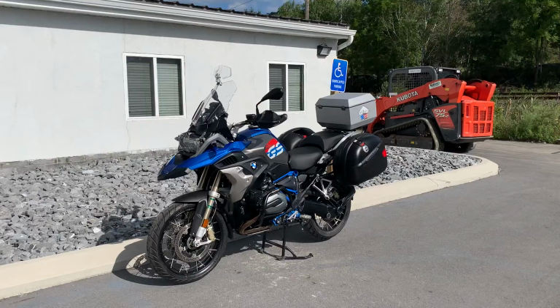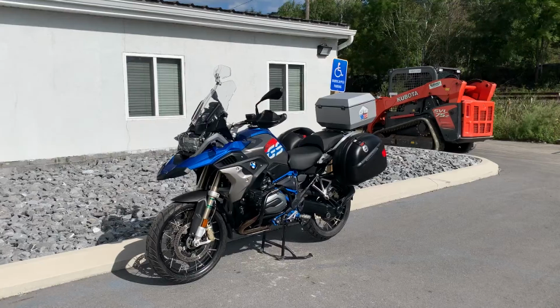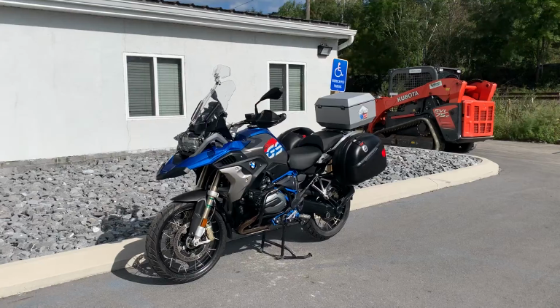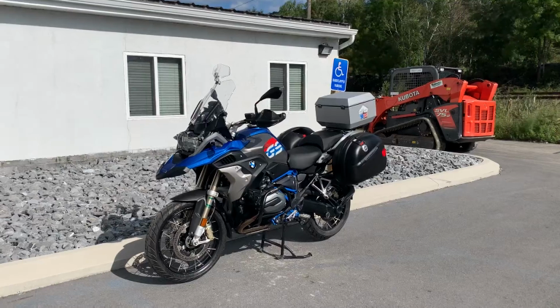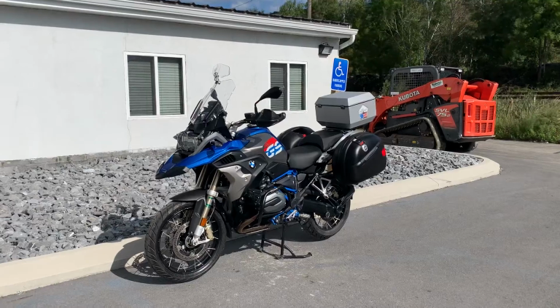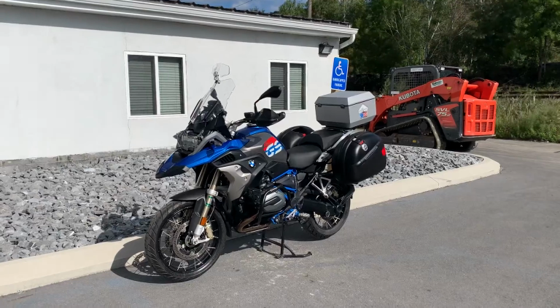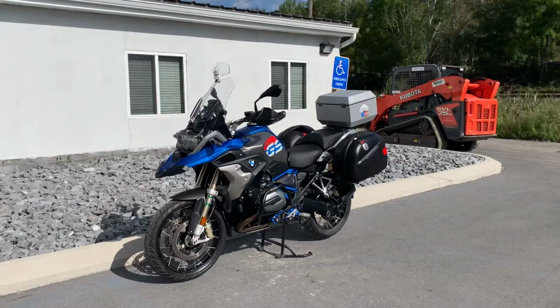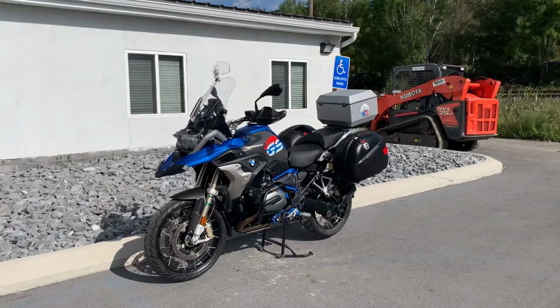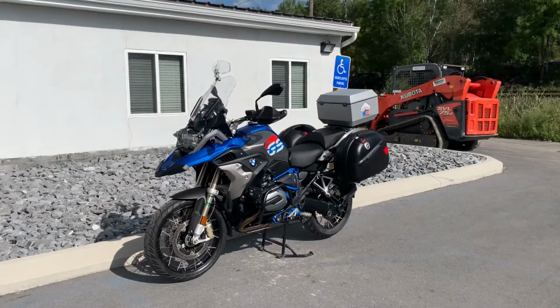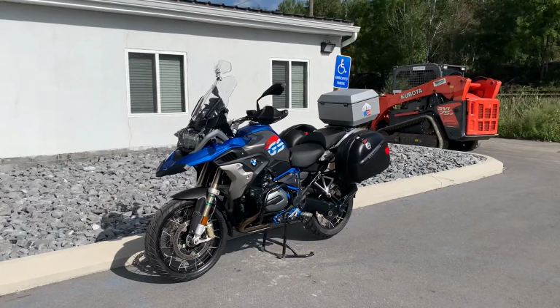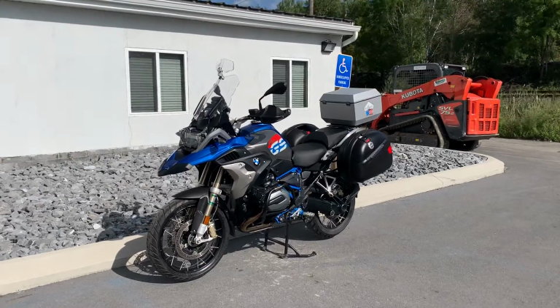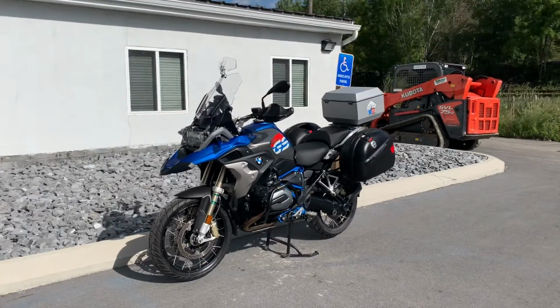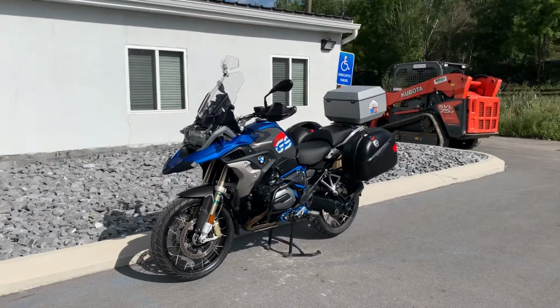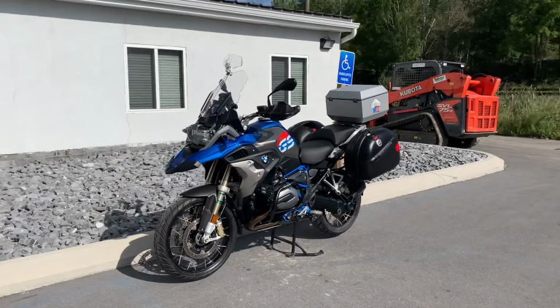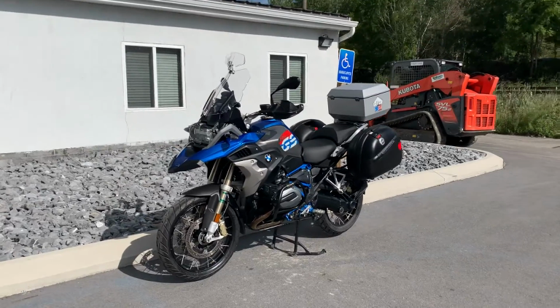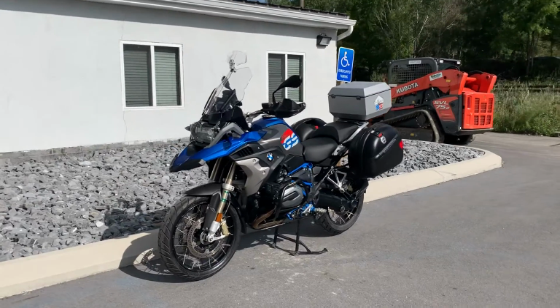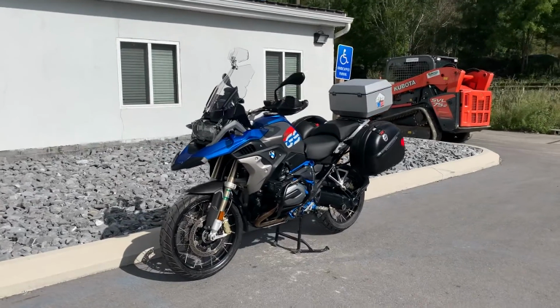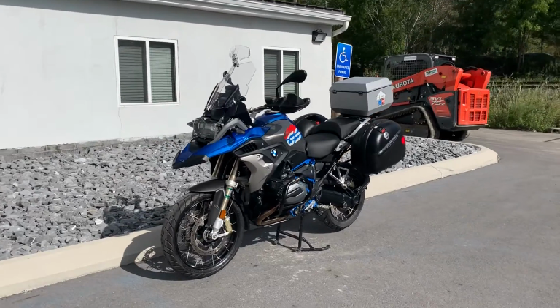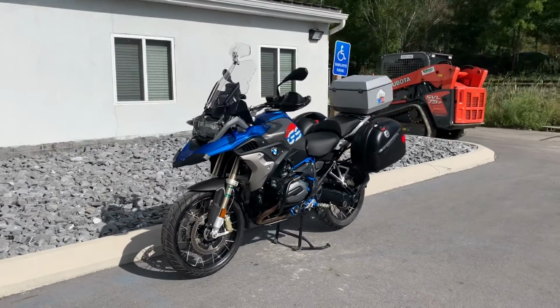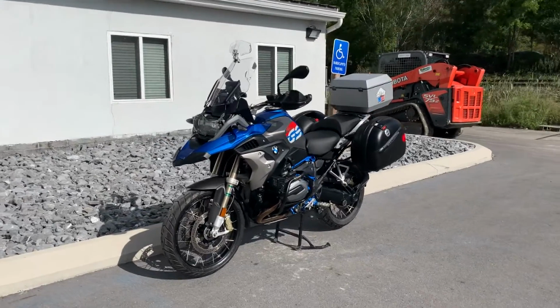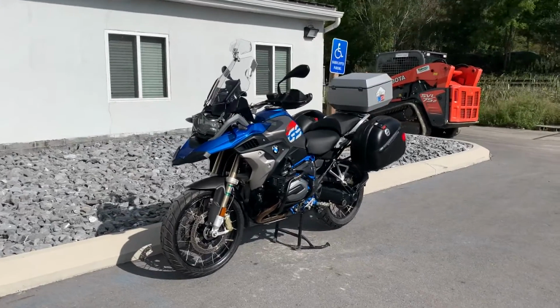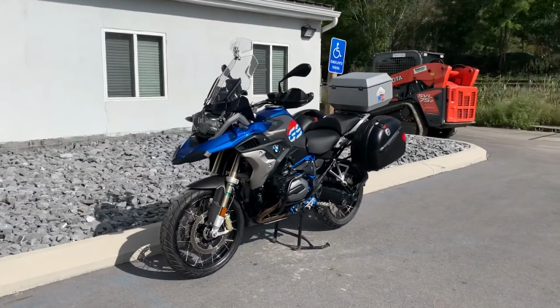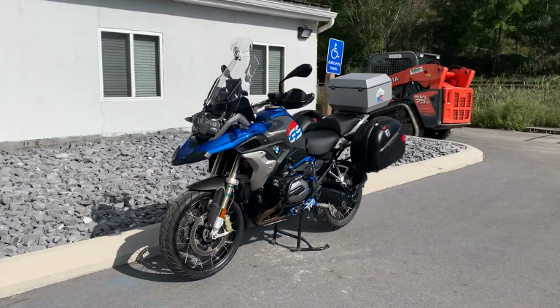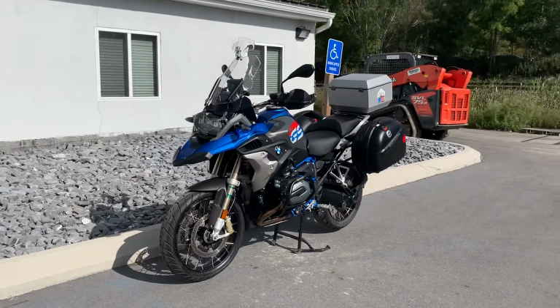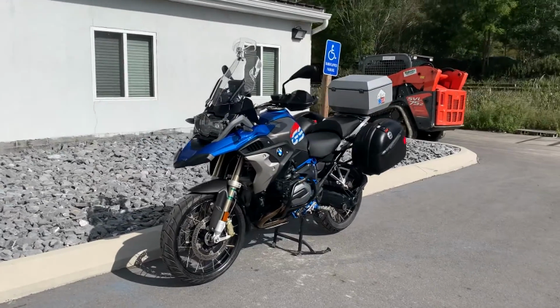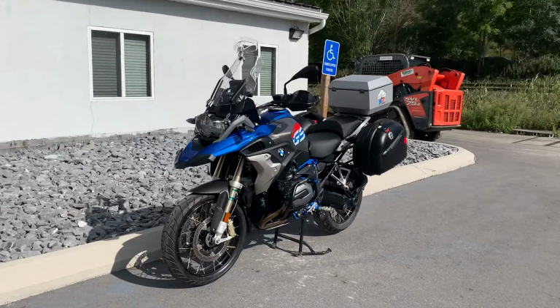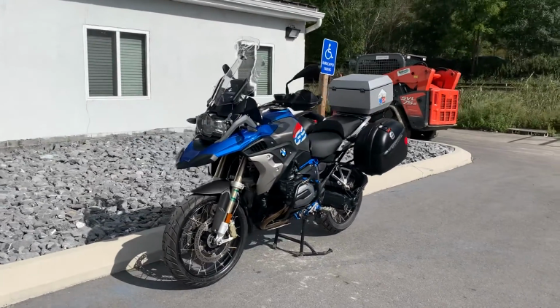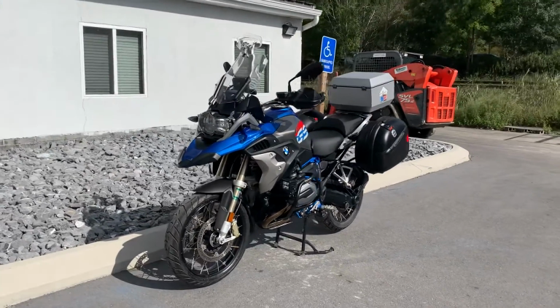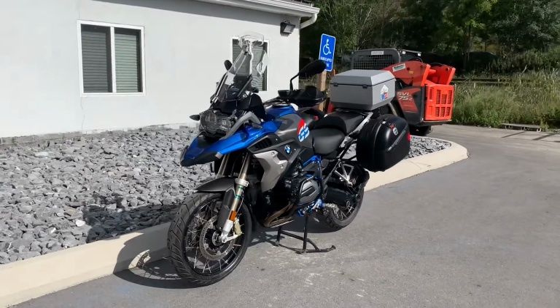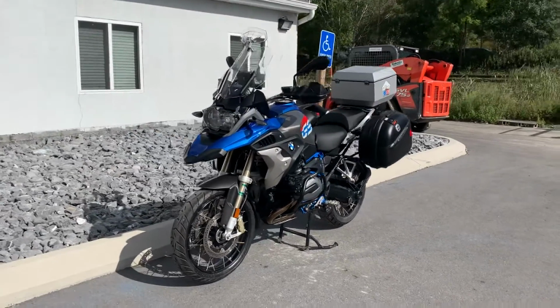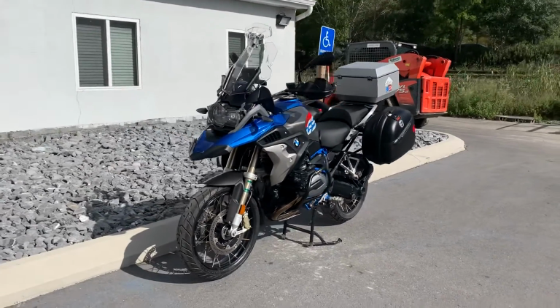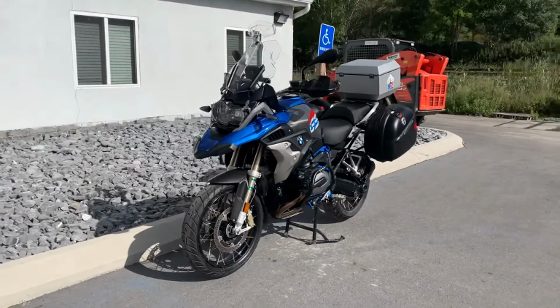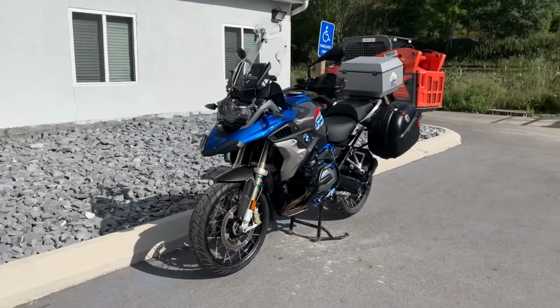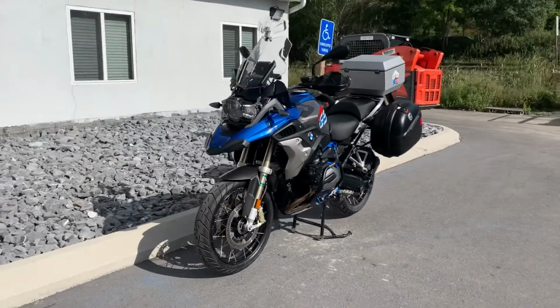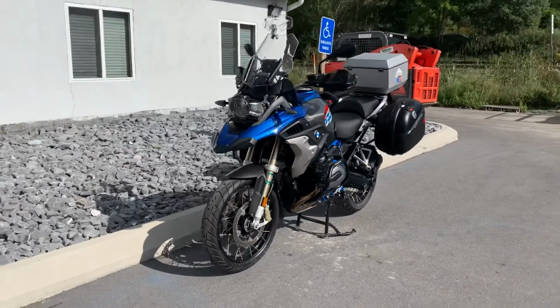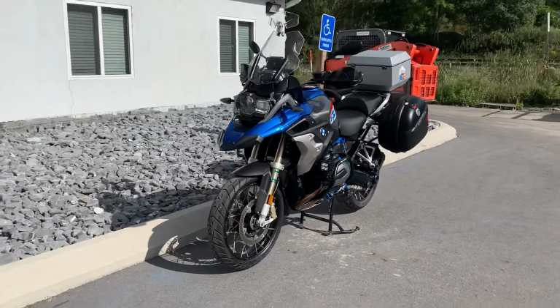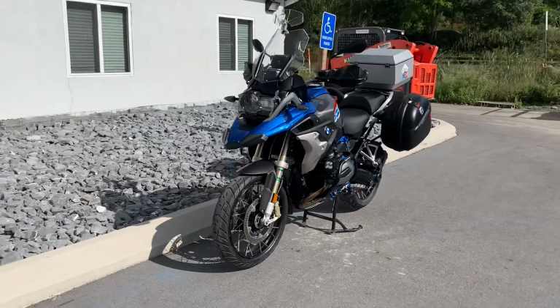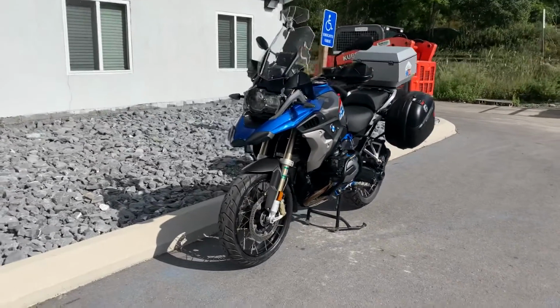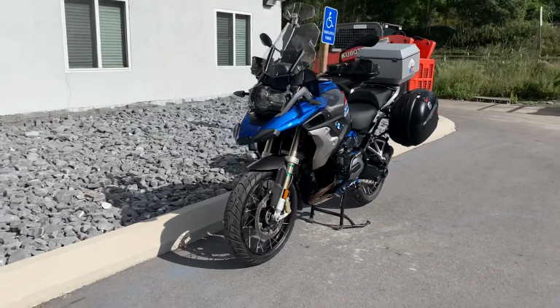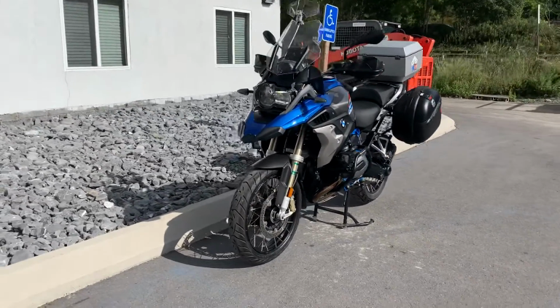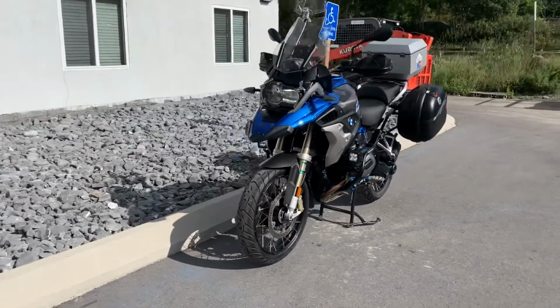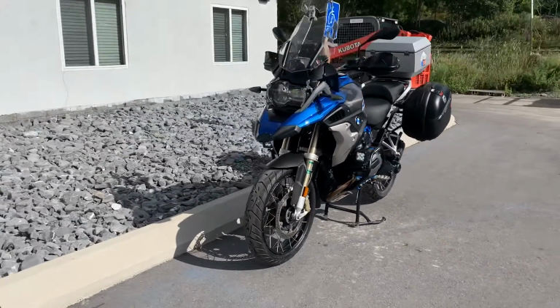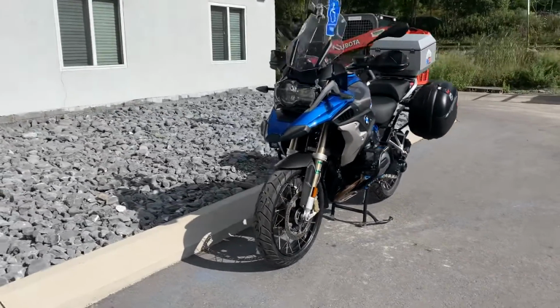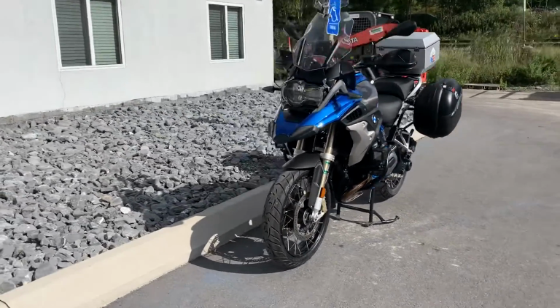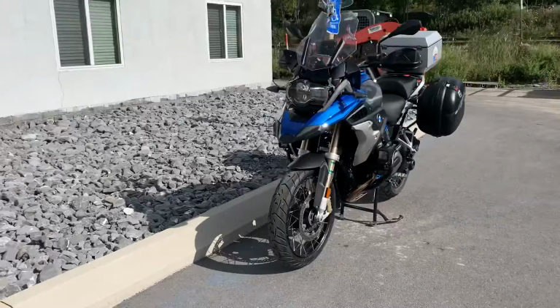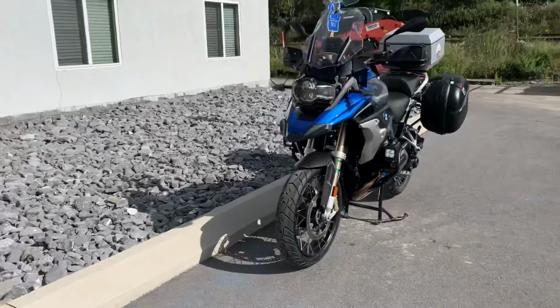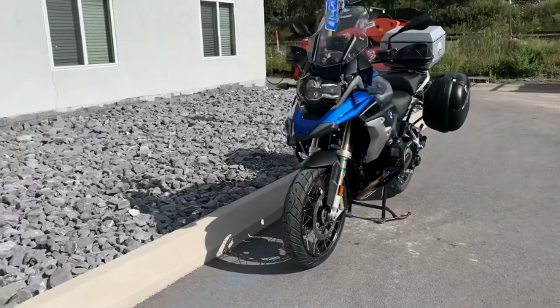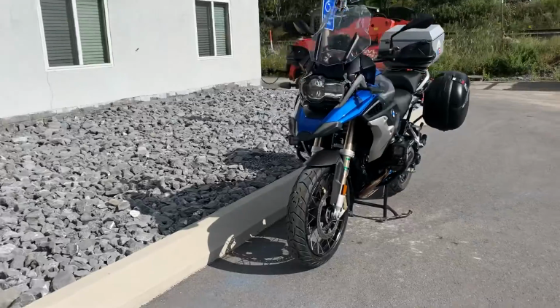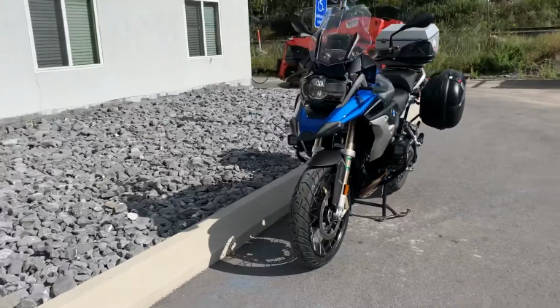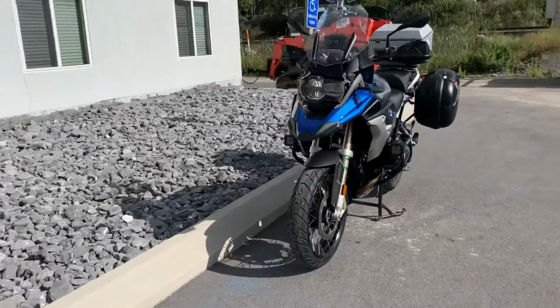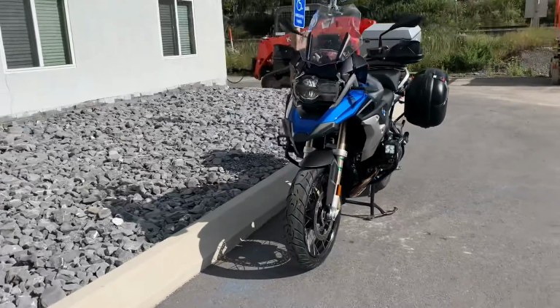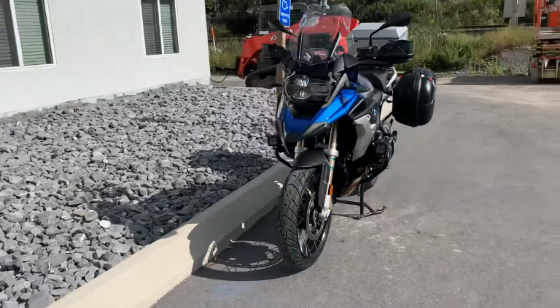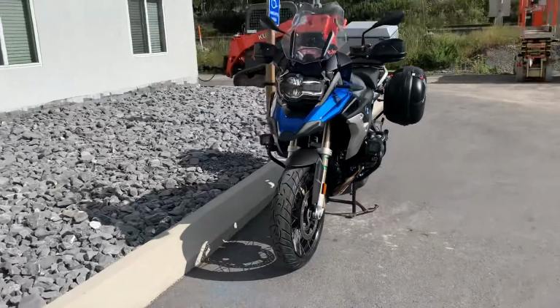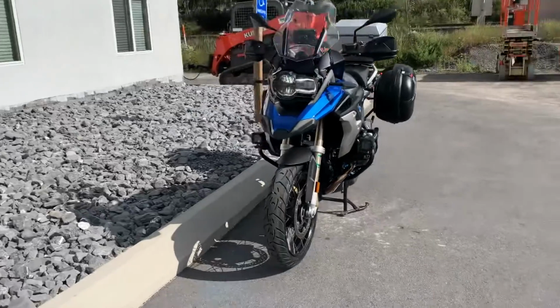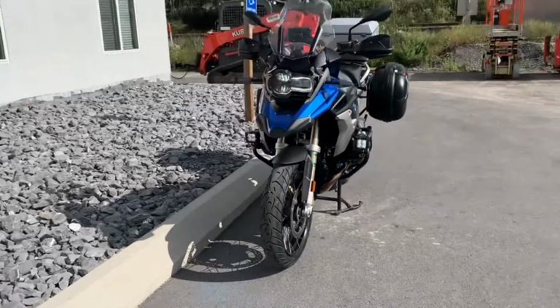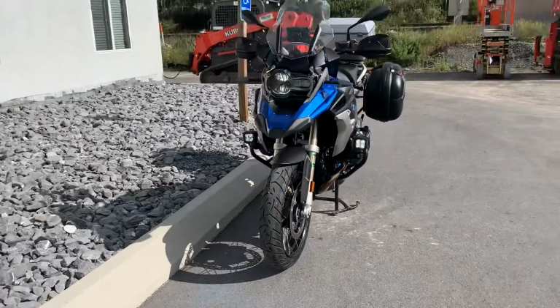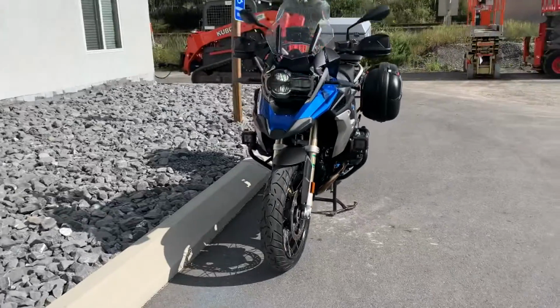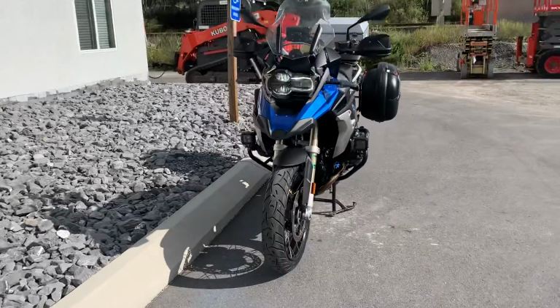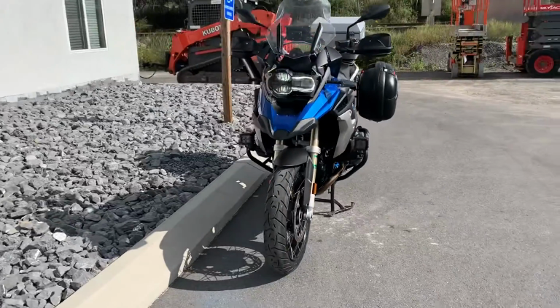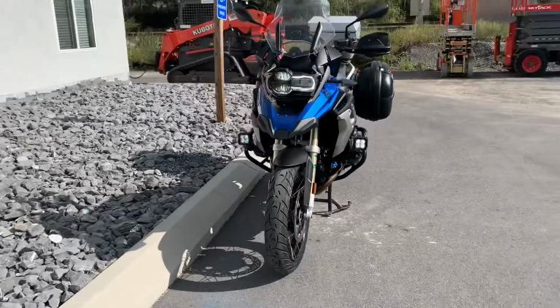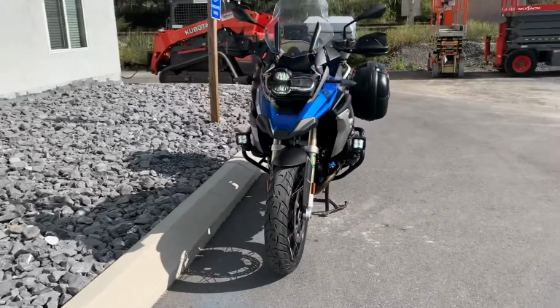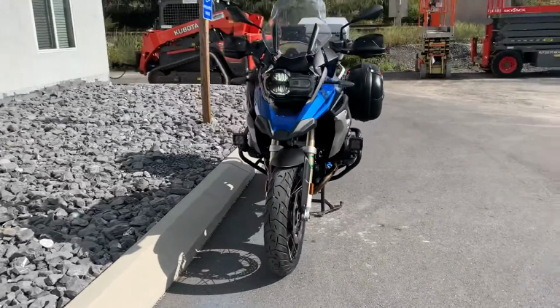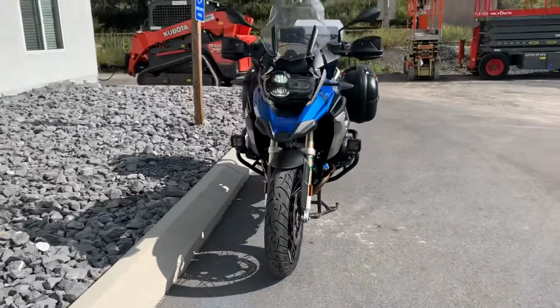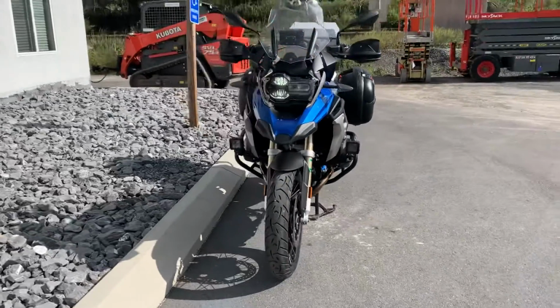Hello, Josh here at BMW Motorcycles of Tyrone, and thank you for the interest in this 2017 R1200 GS.